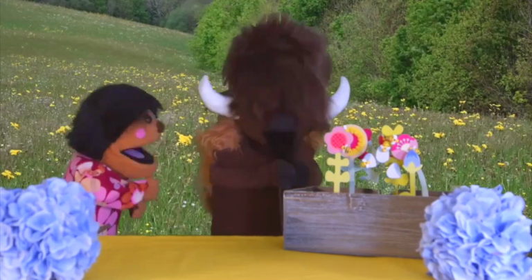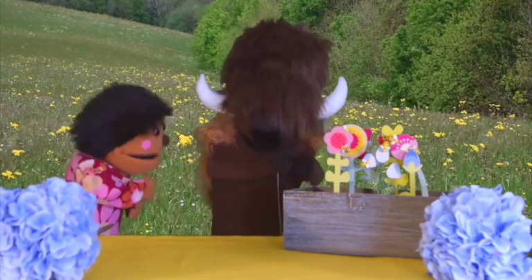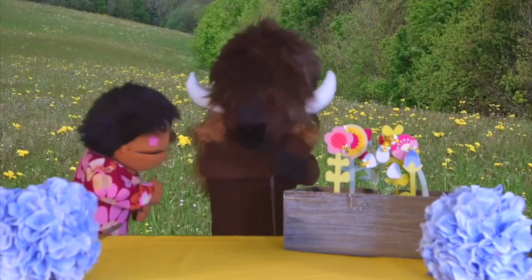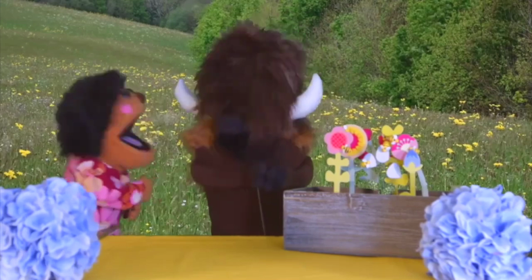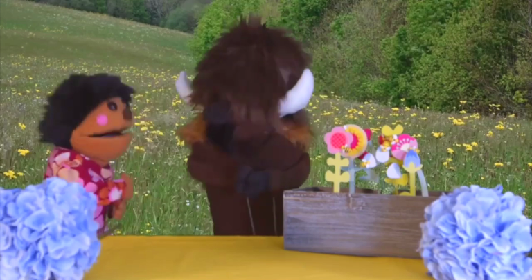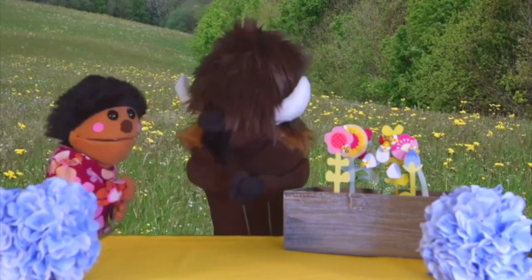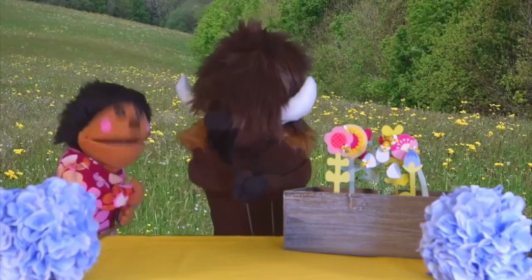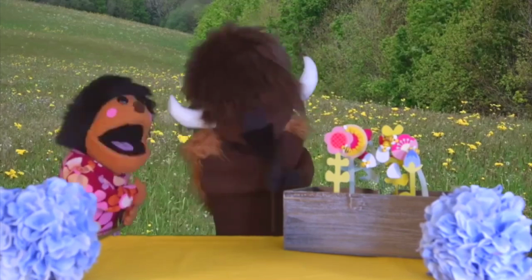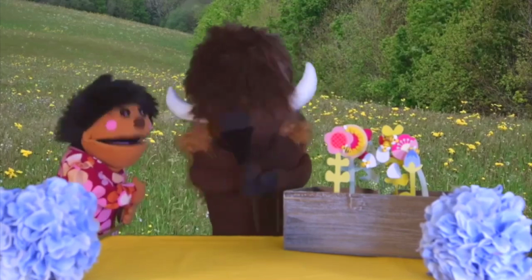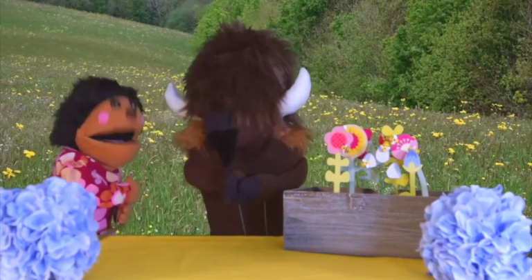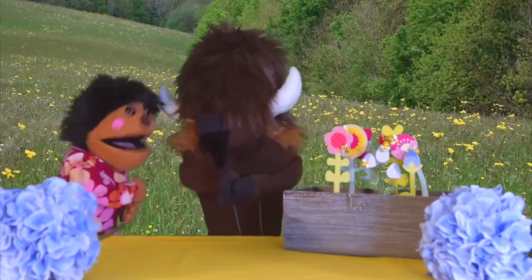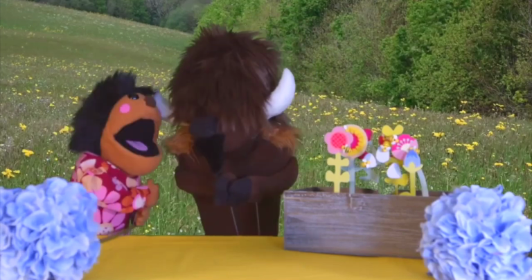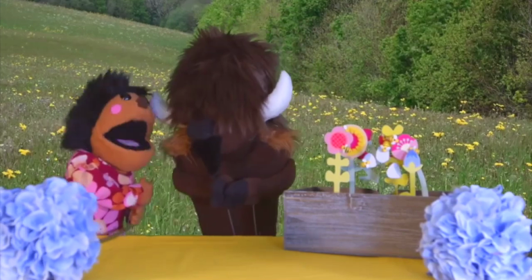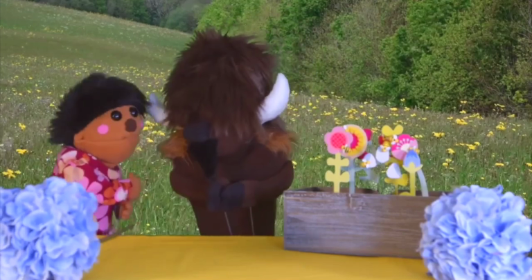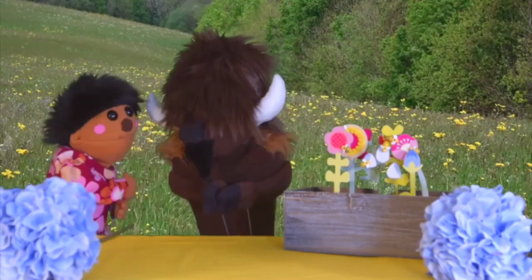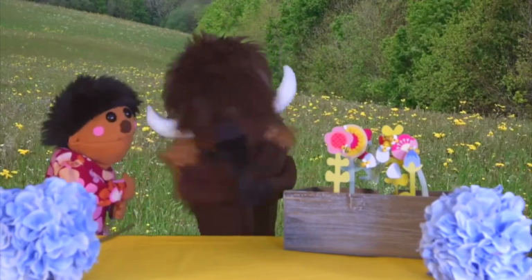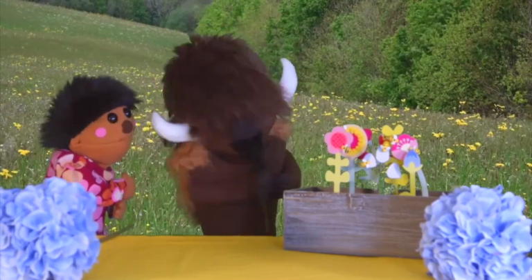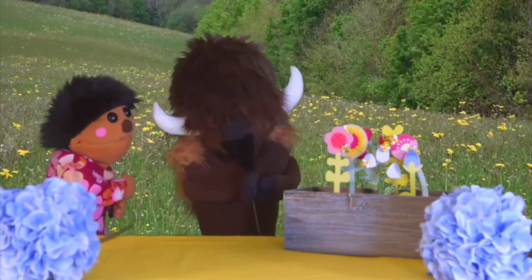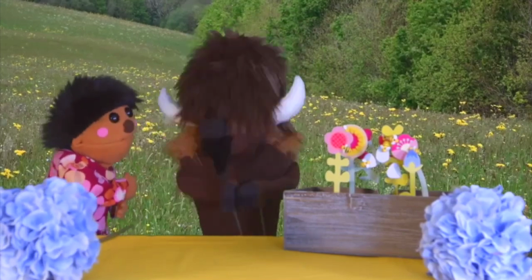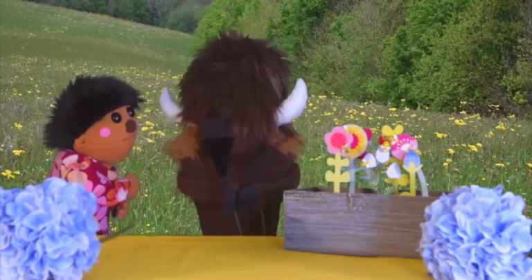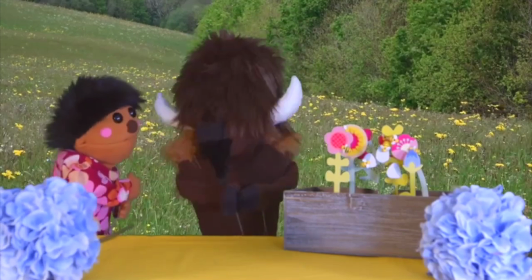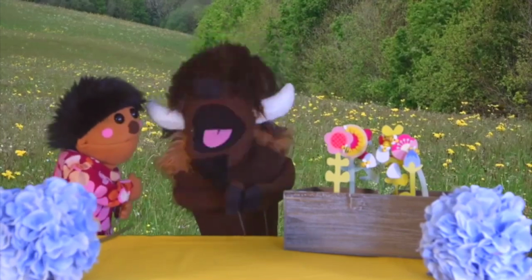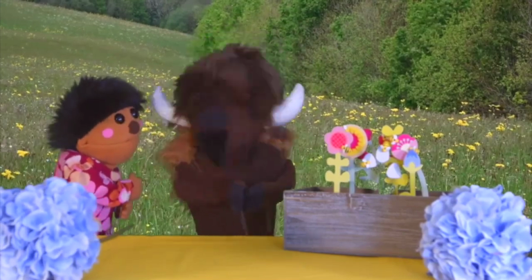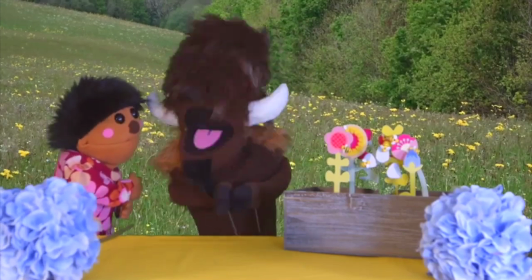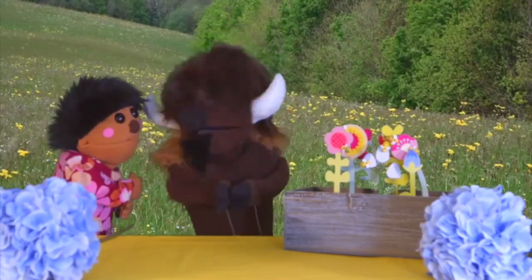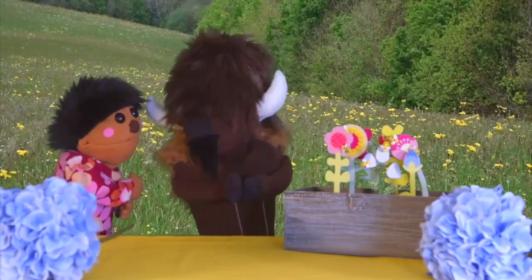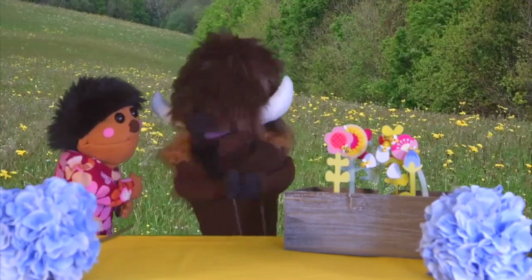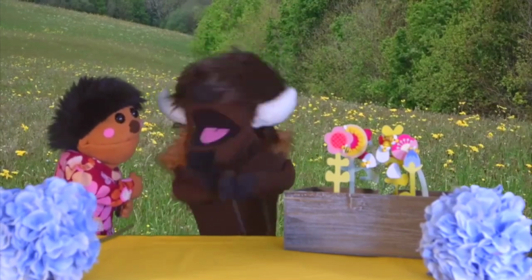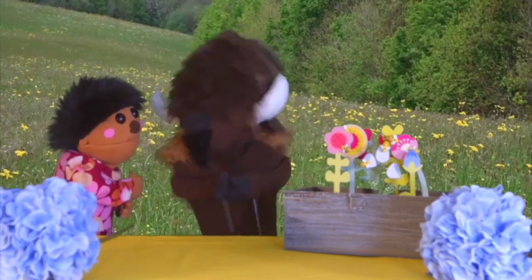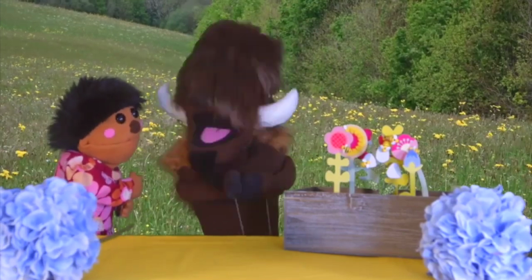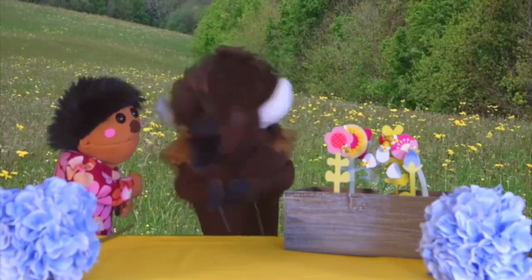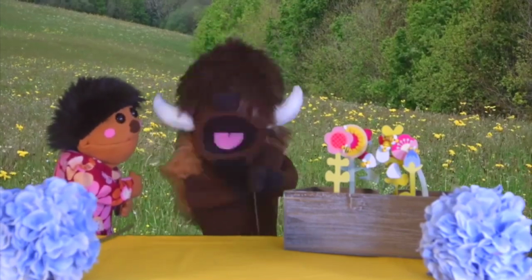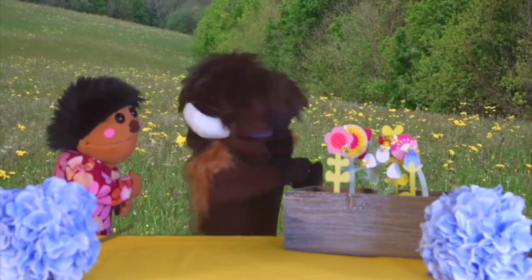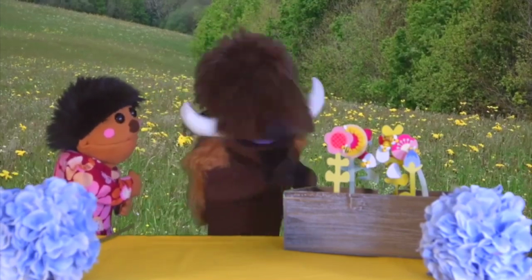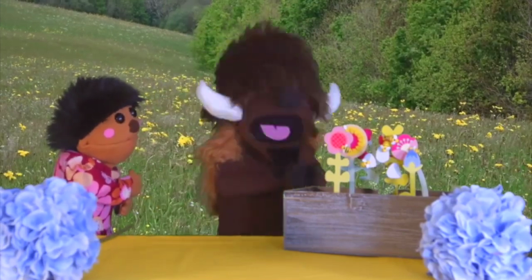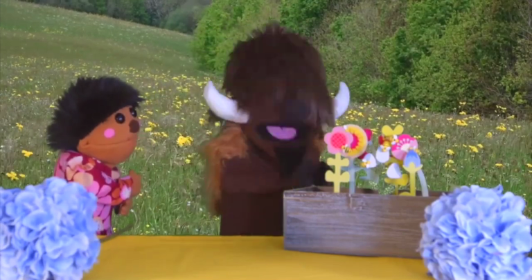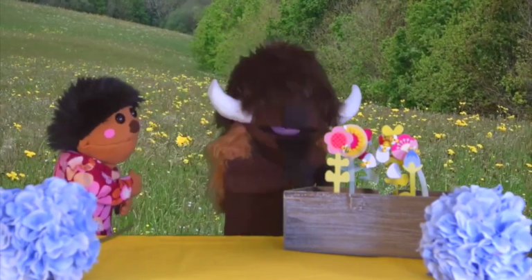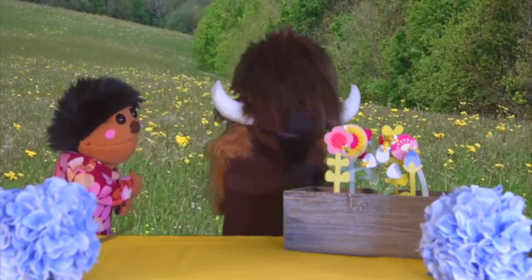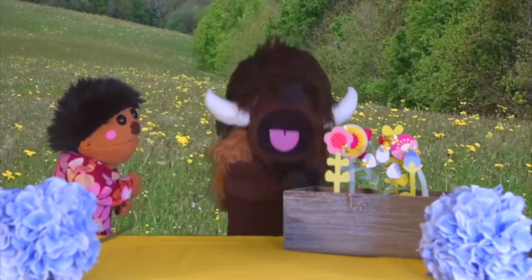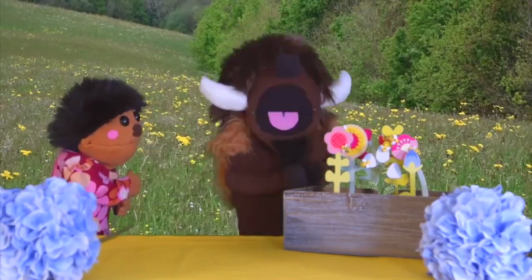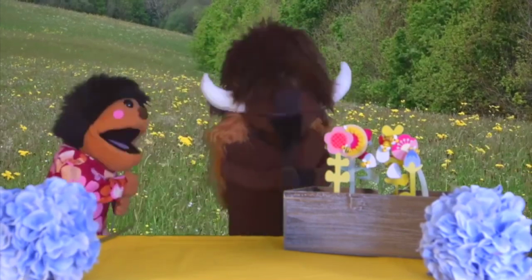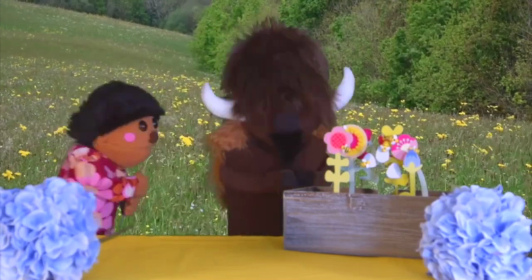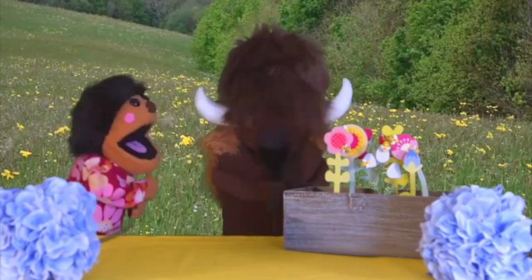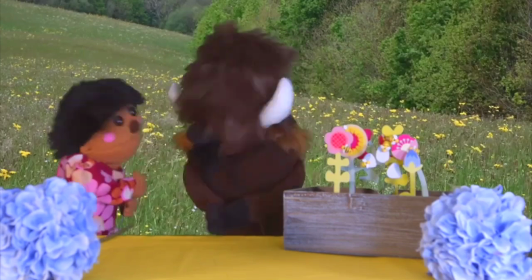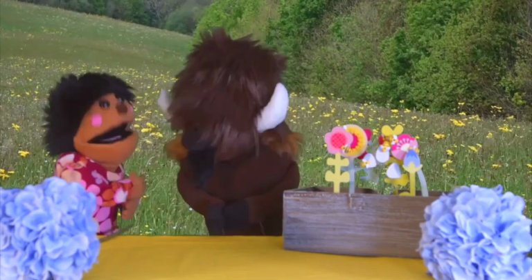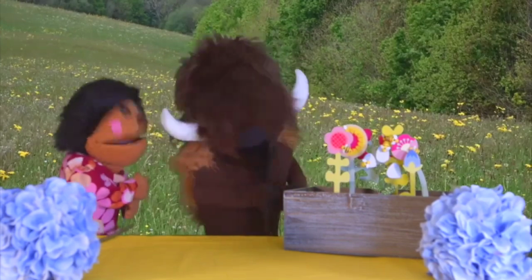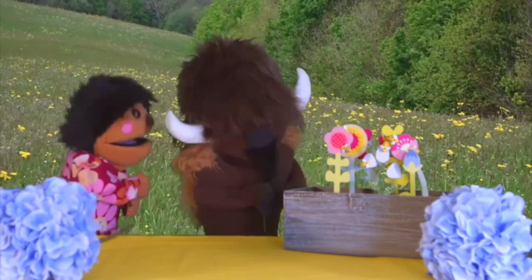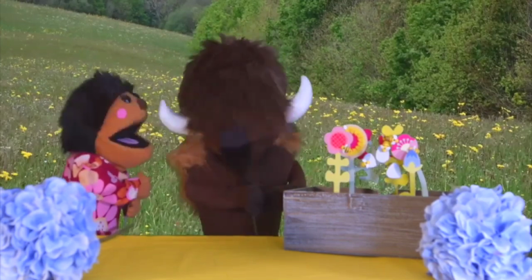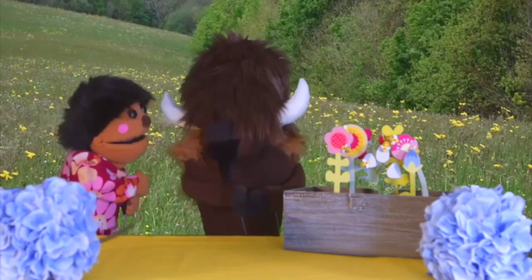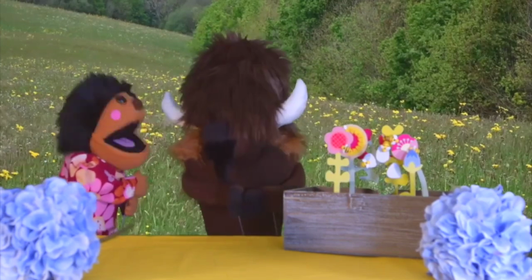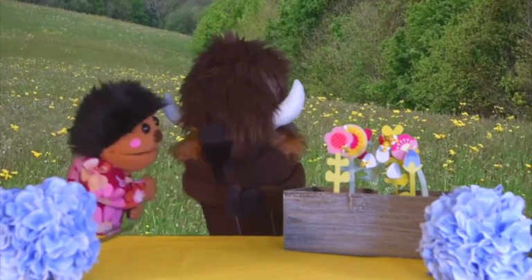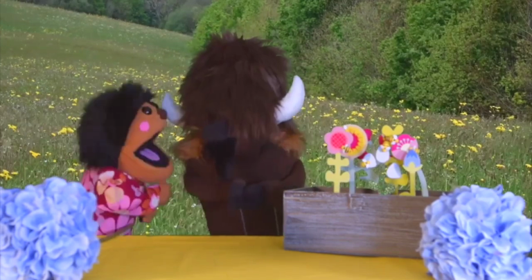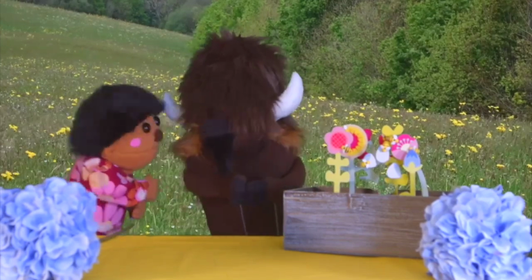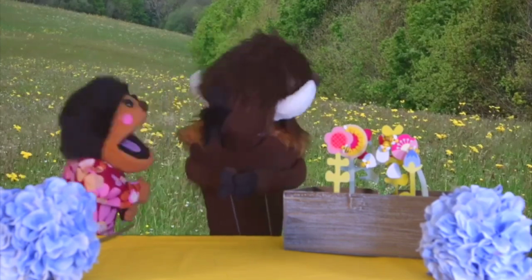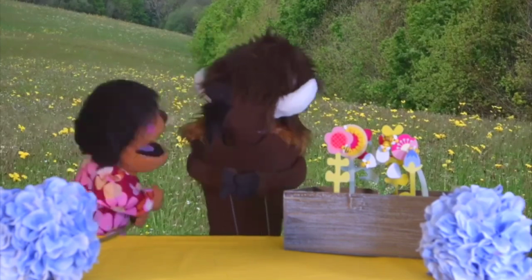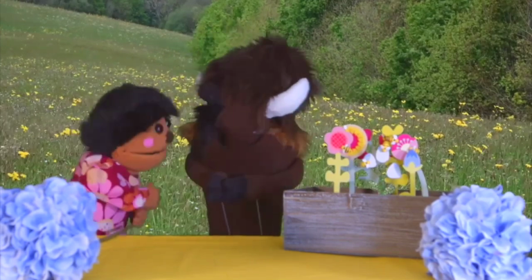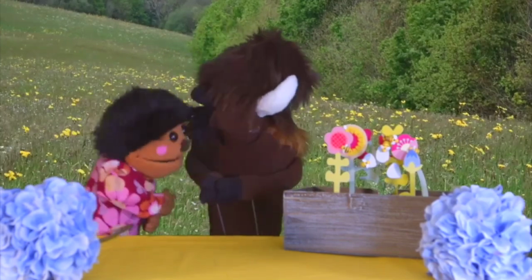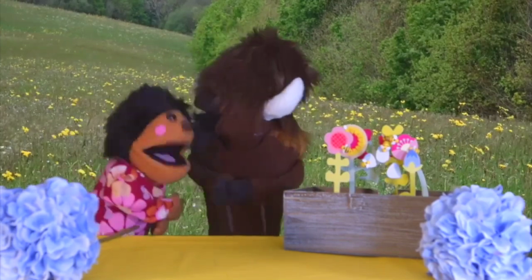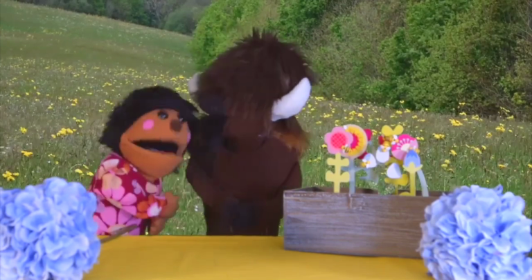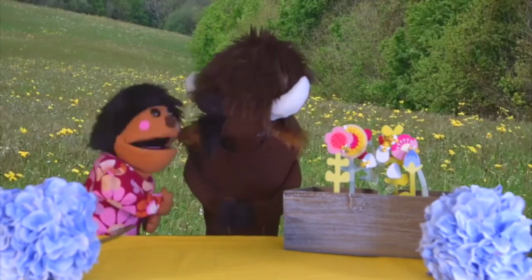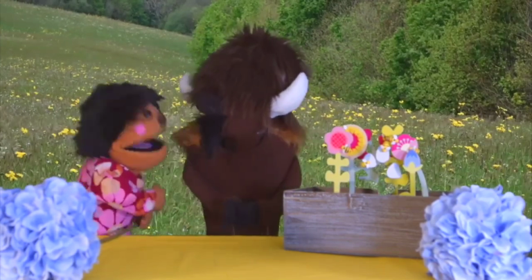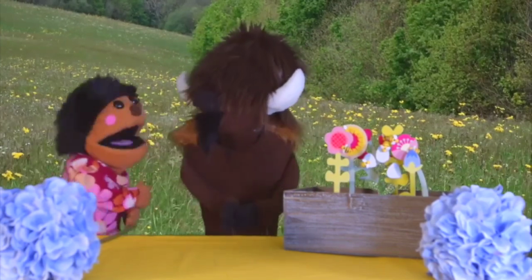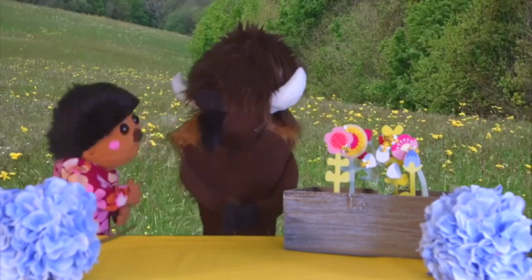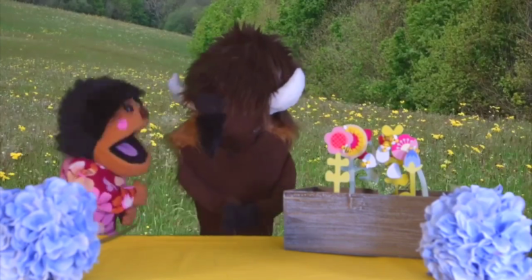Oh wait, you can't do that. Why not? These are bugs that are going to eat our plants. Those aren't just any bugs. Those are pollinators.